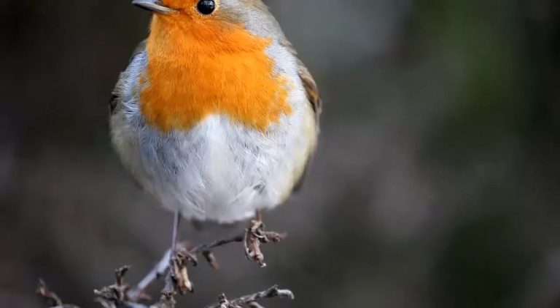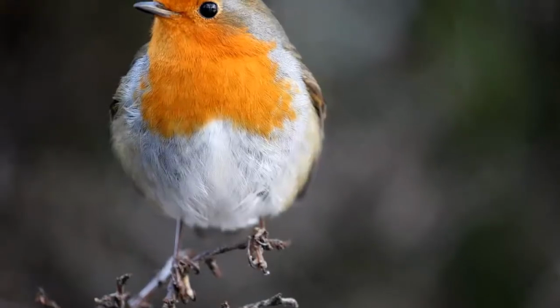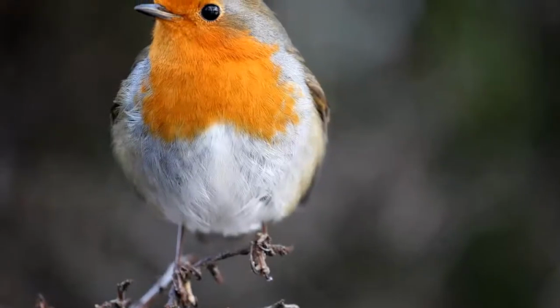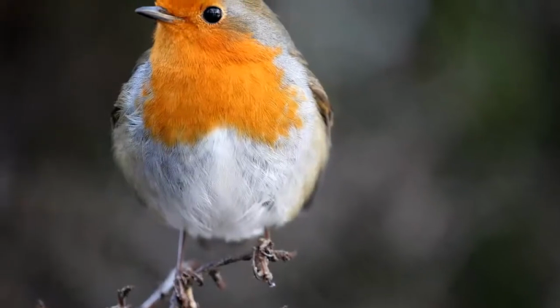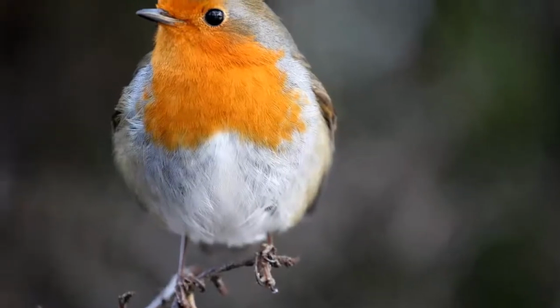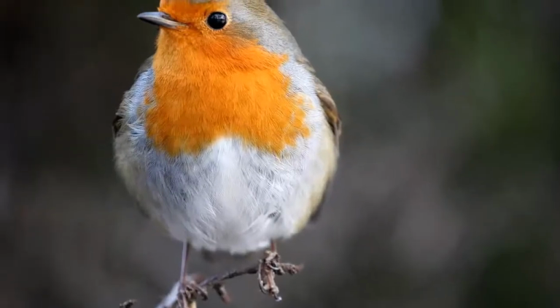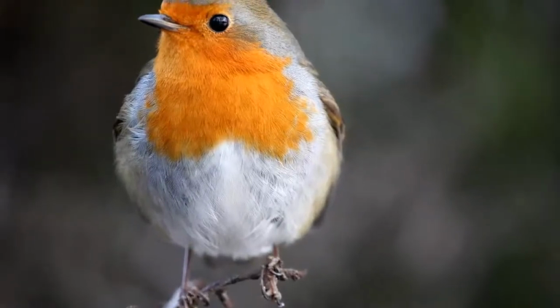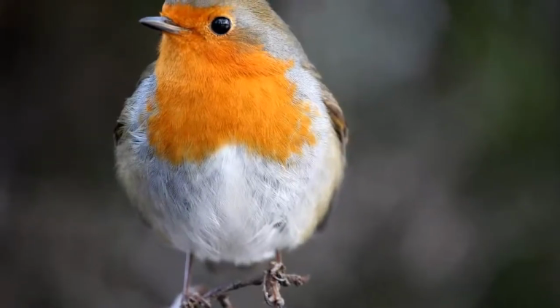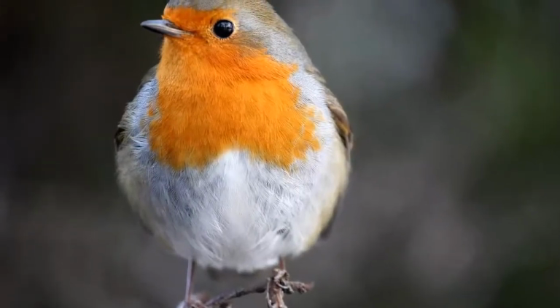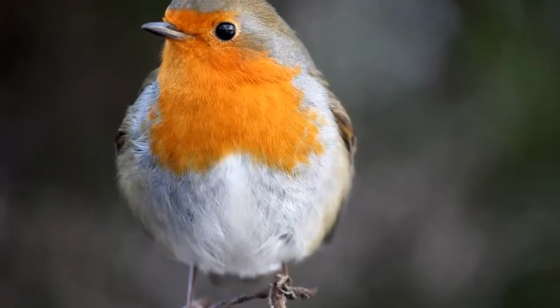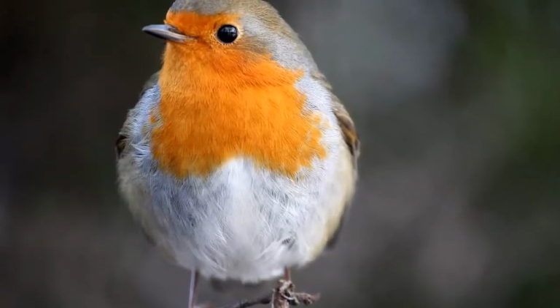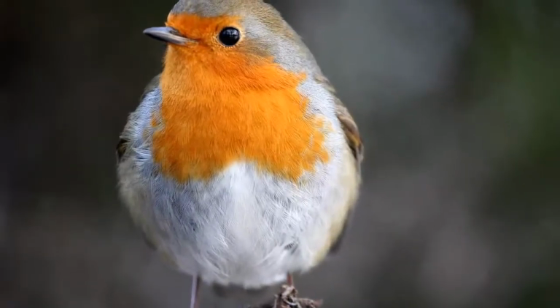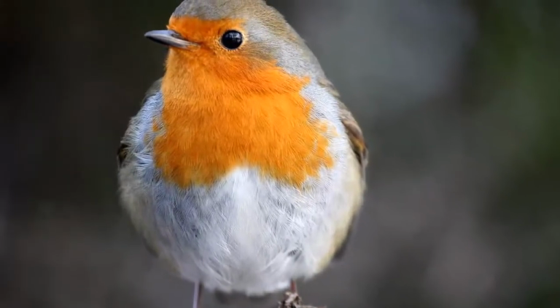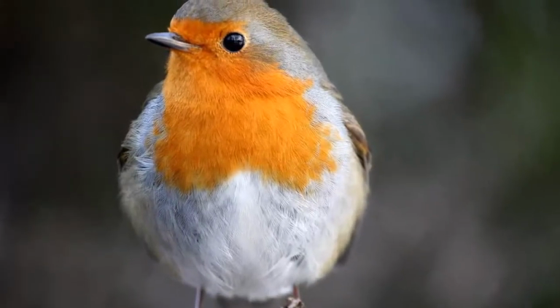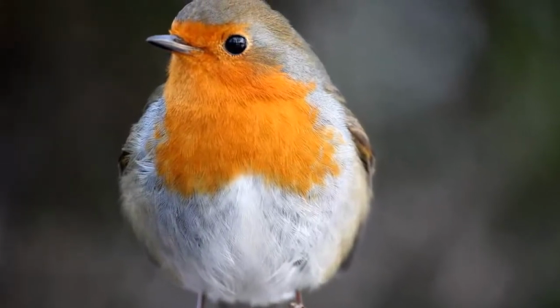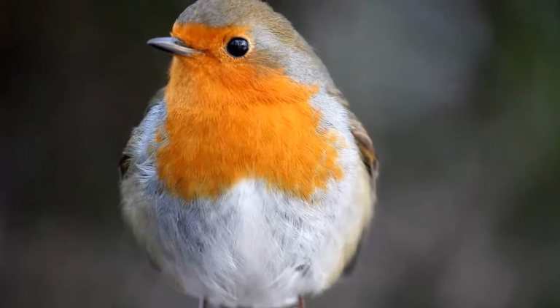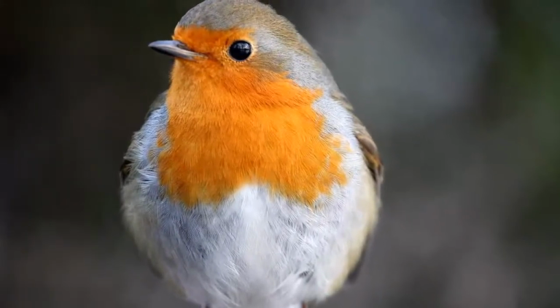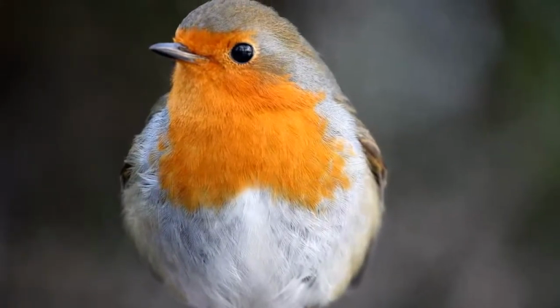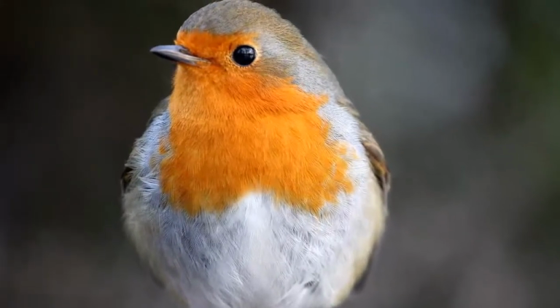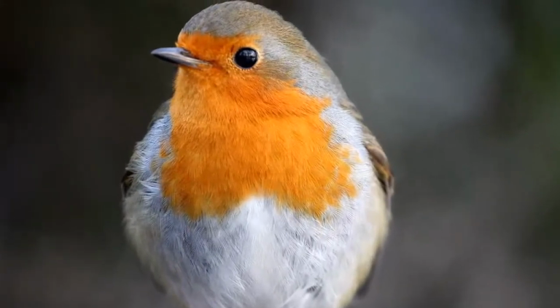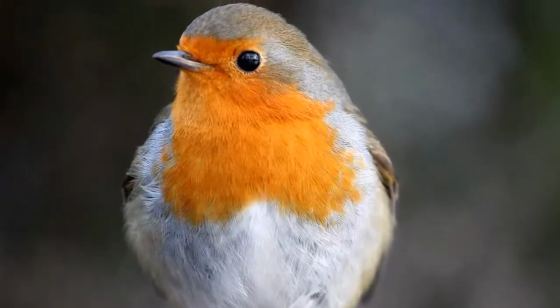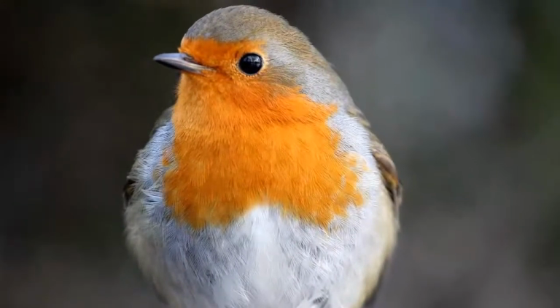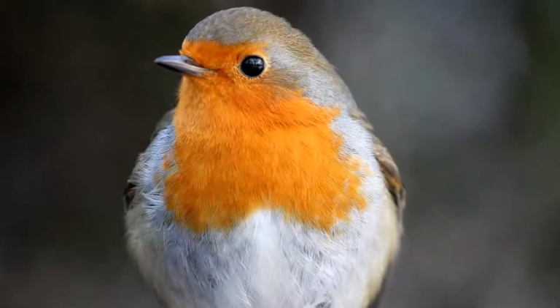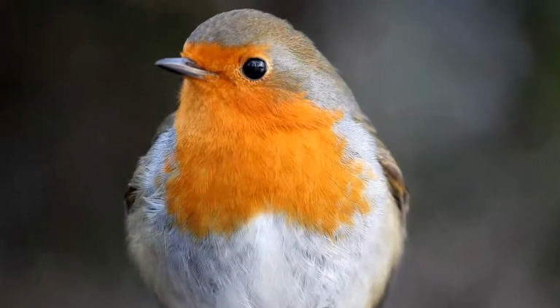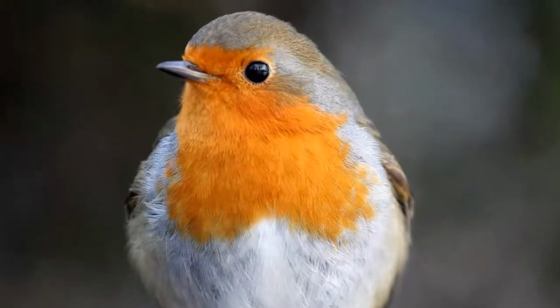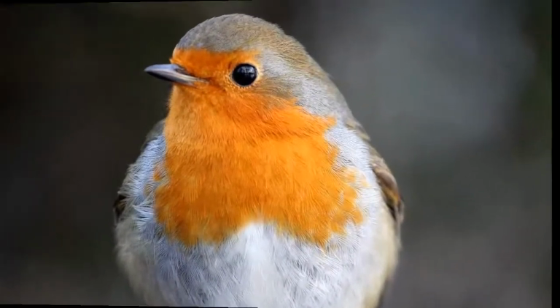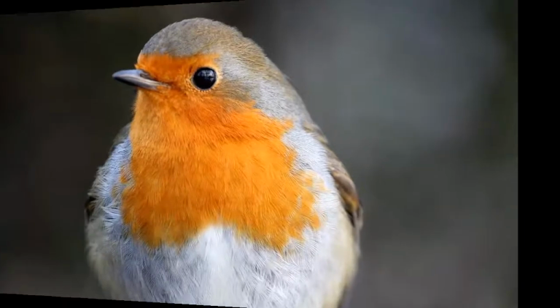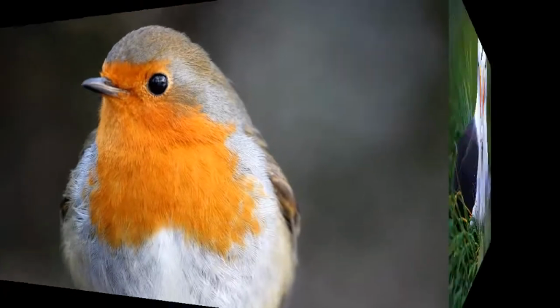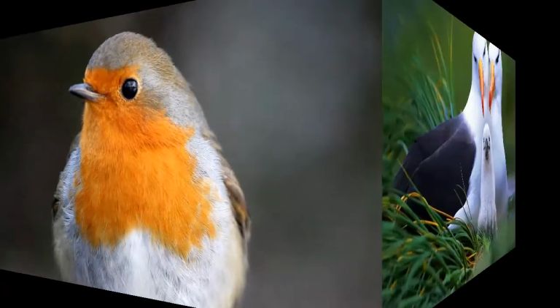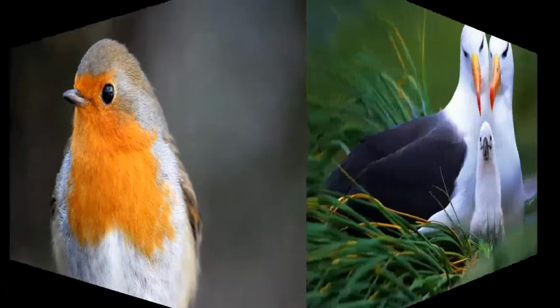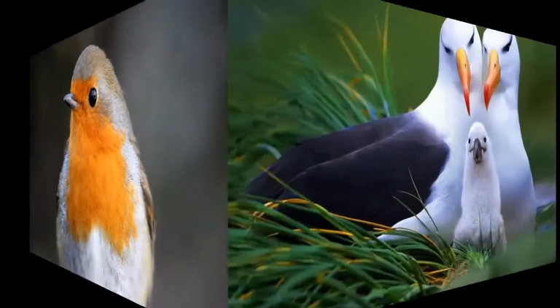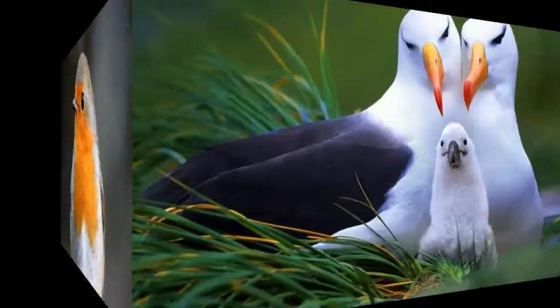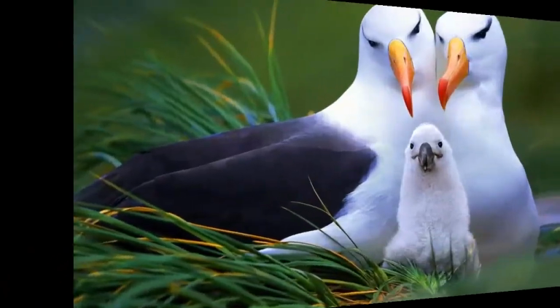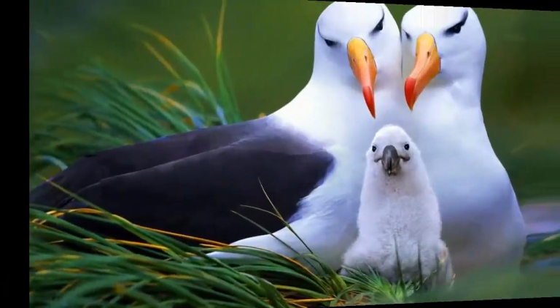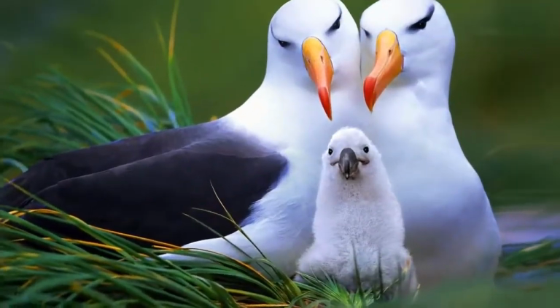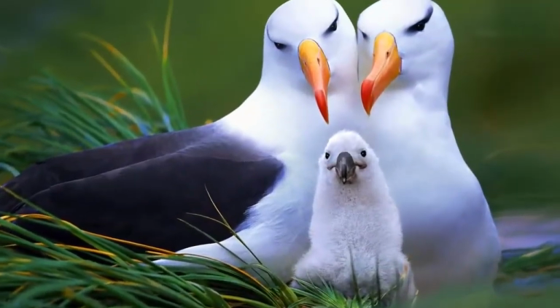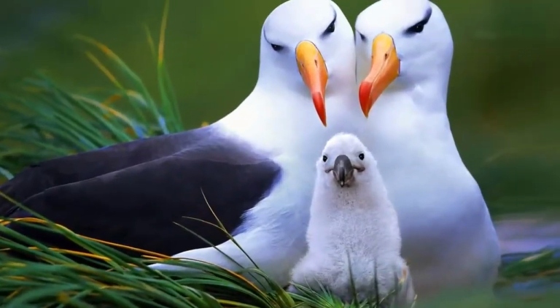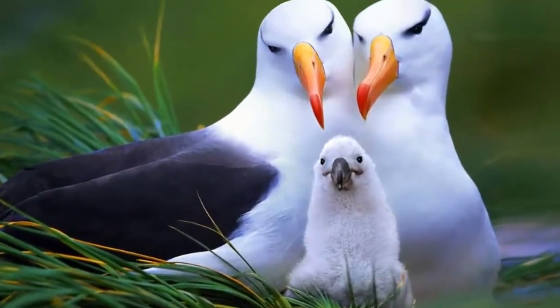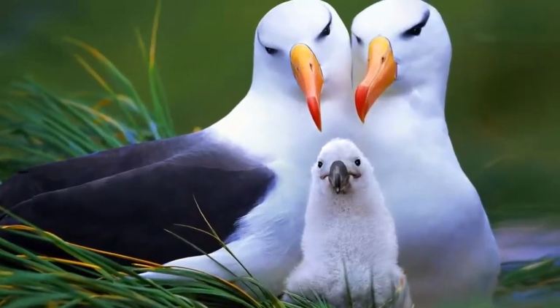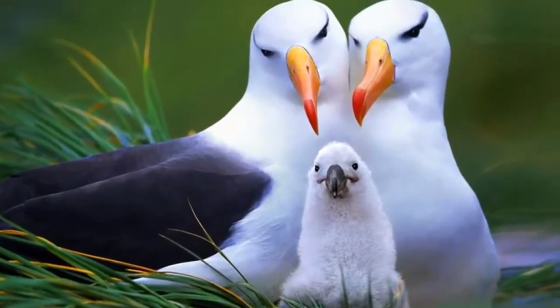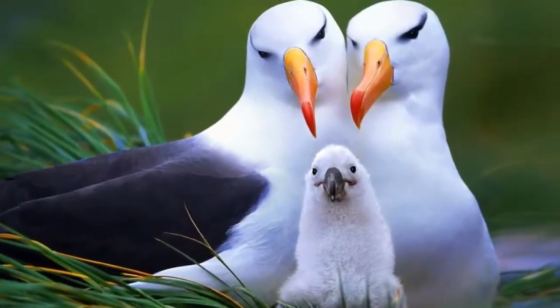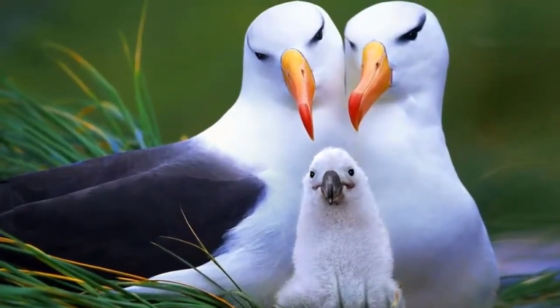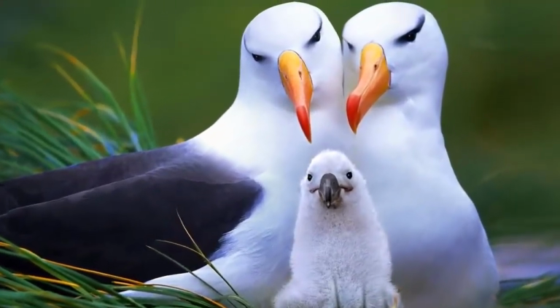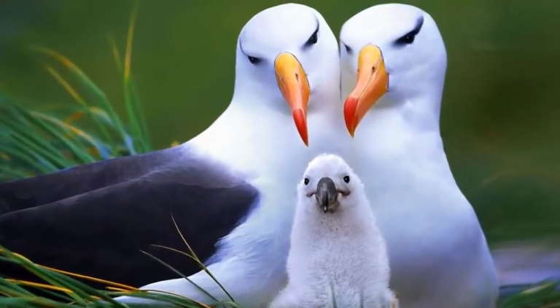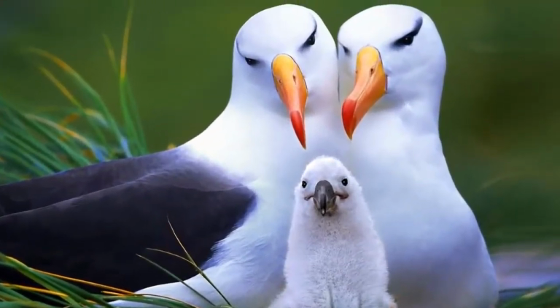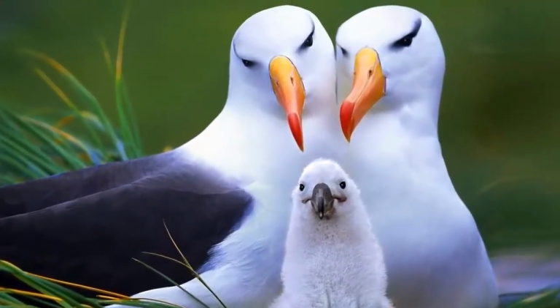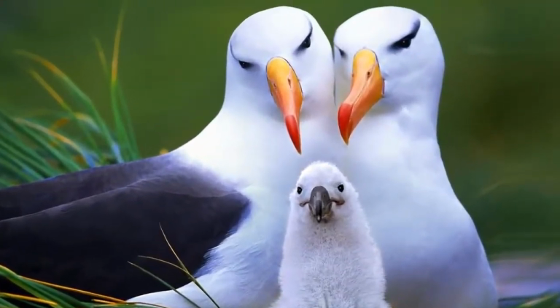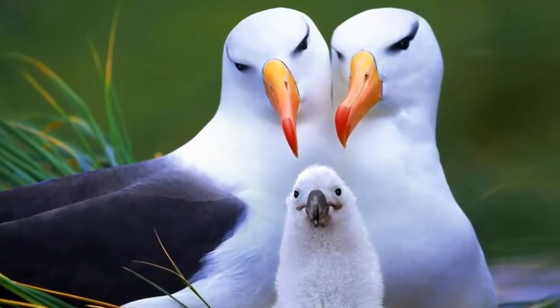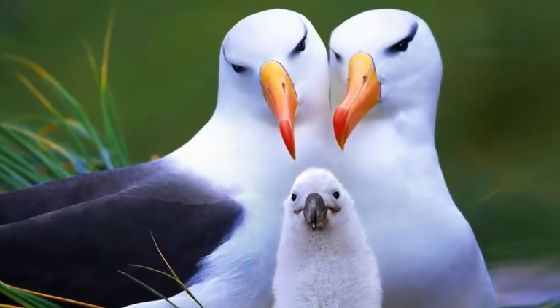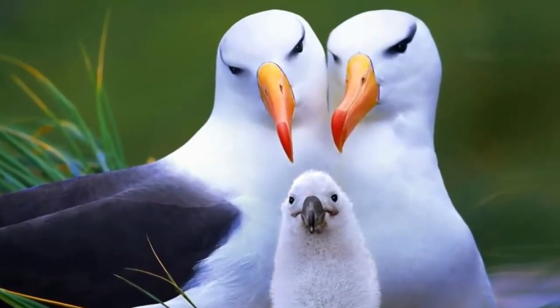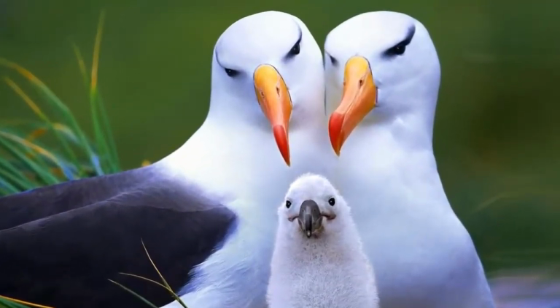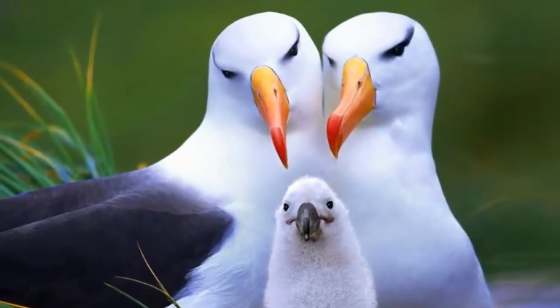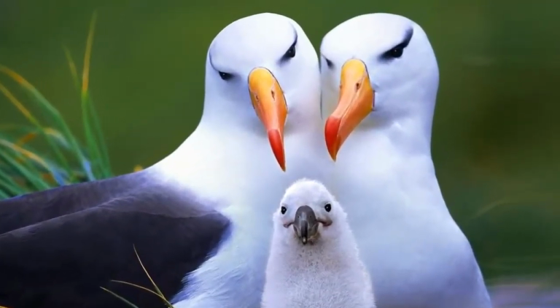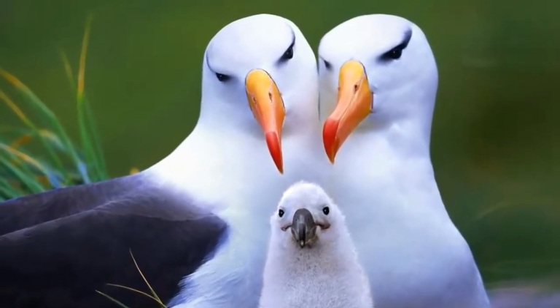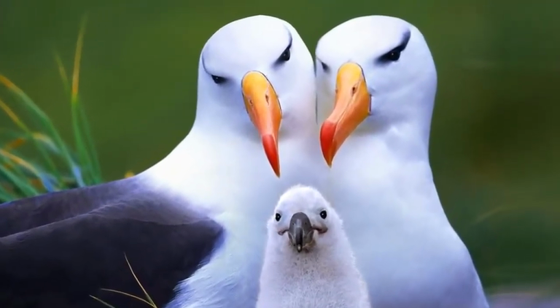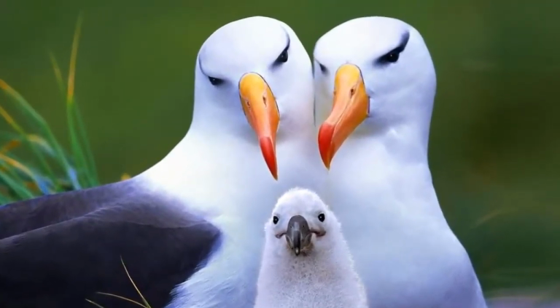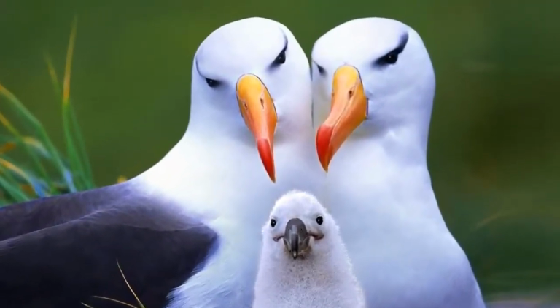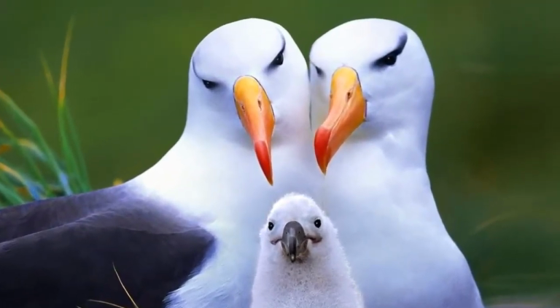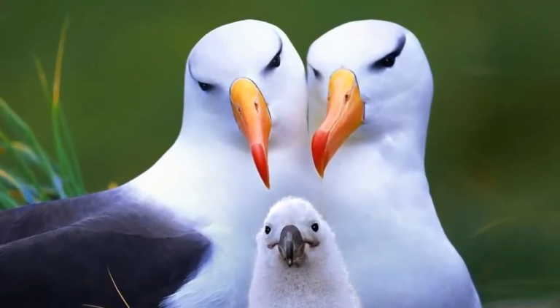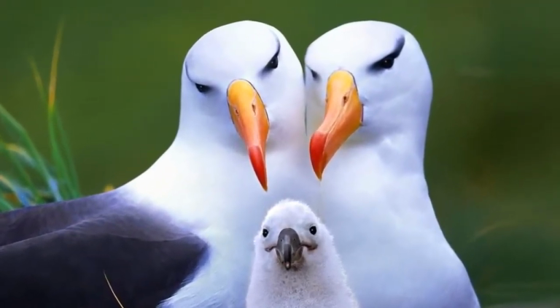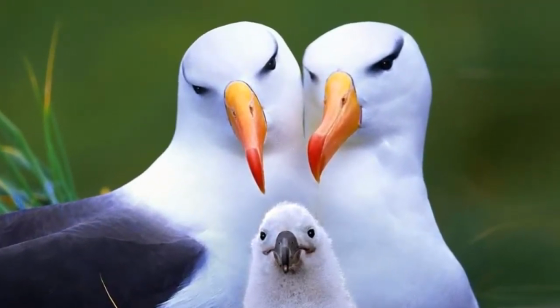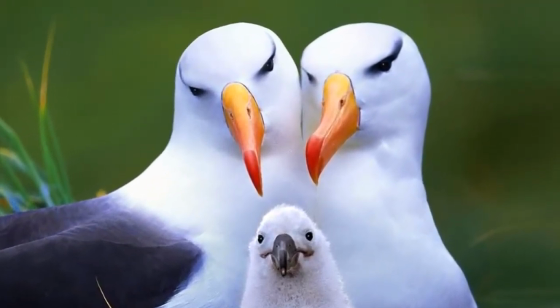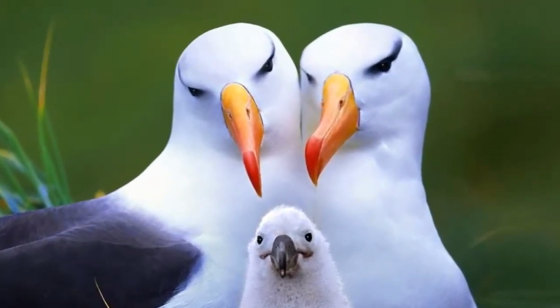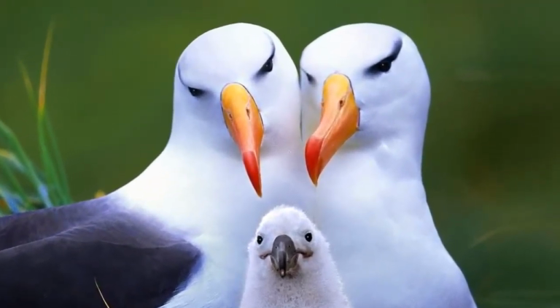Birds are no doubt the beauty of the forest. Today, we will check out the most stunning birds on planet Earth.